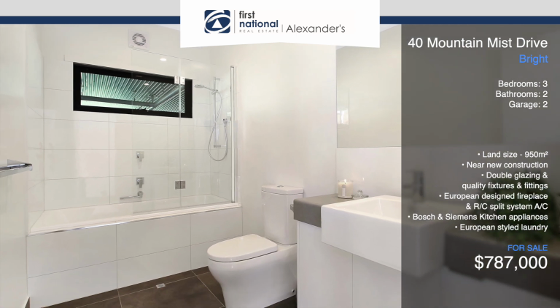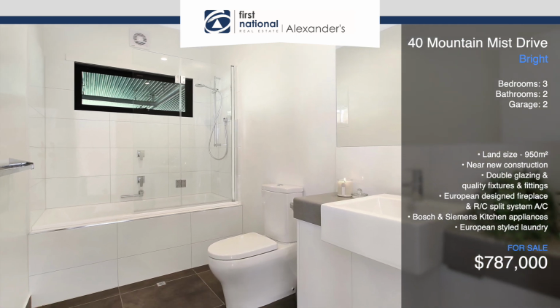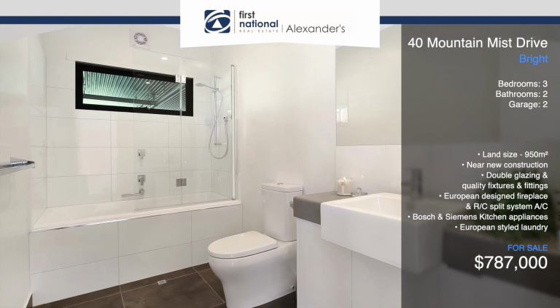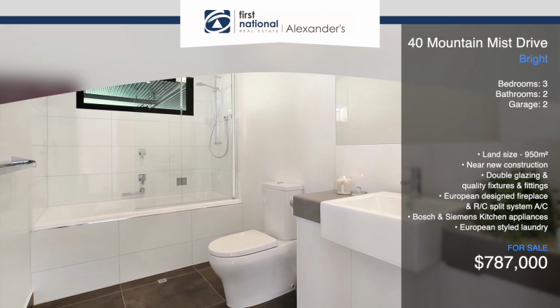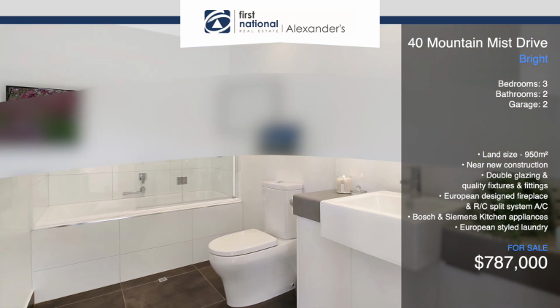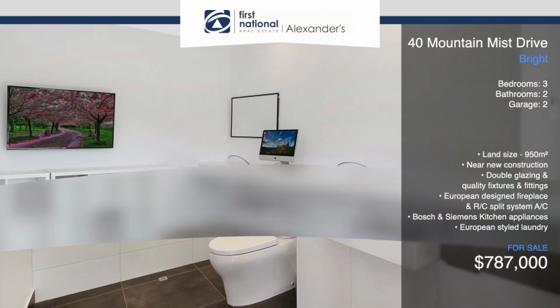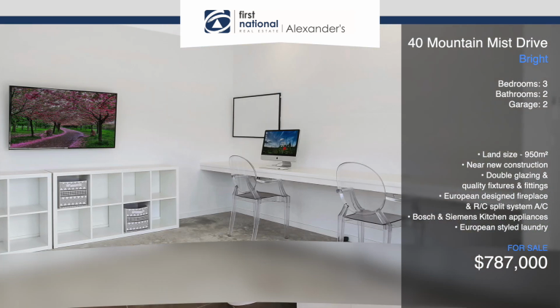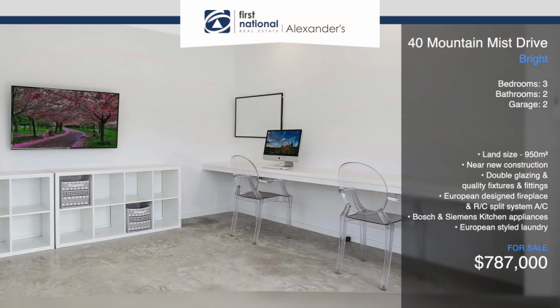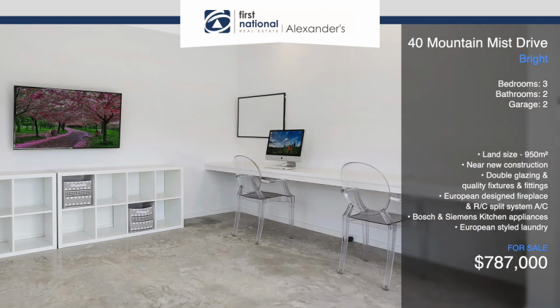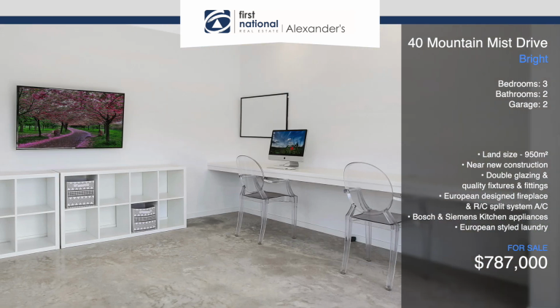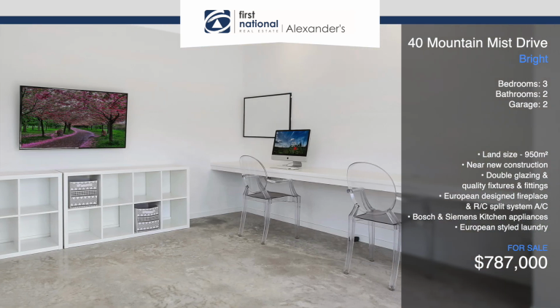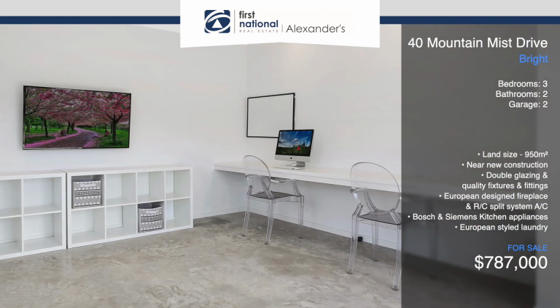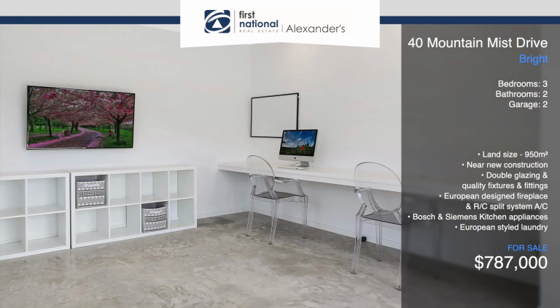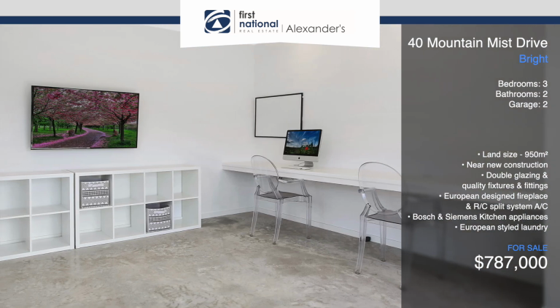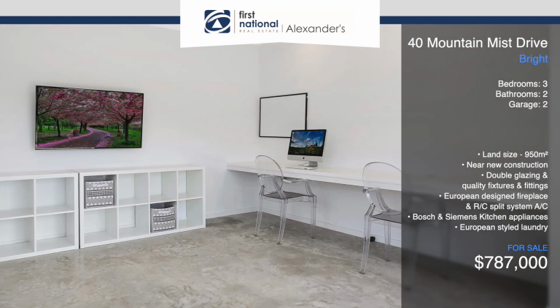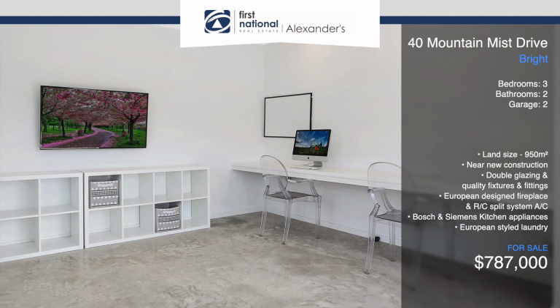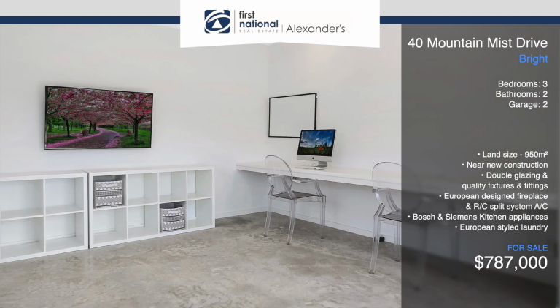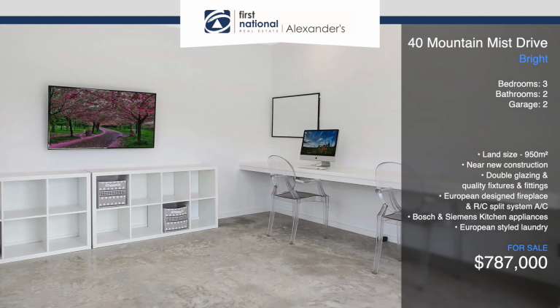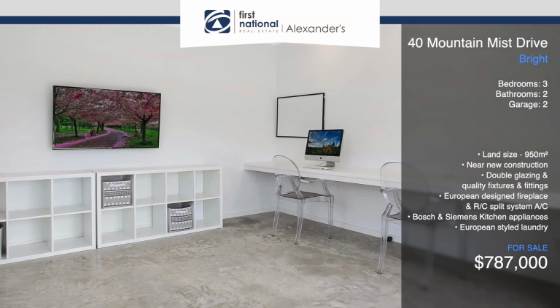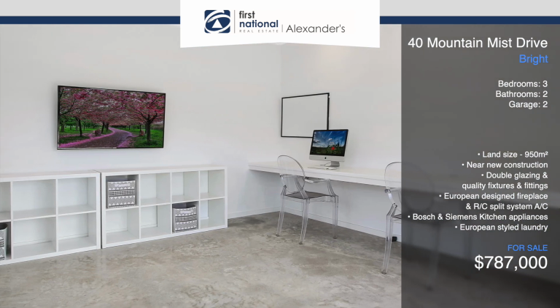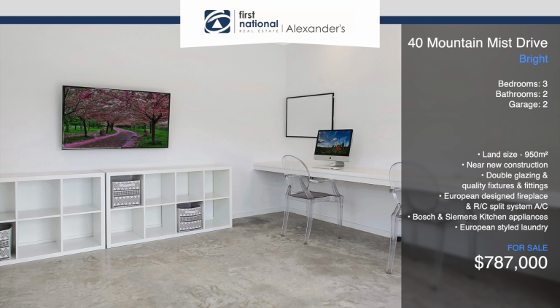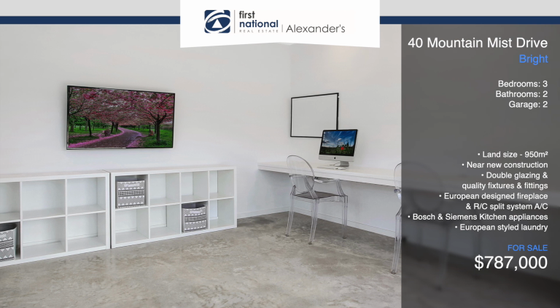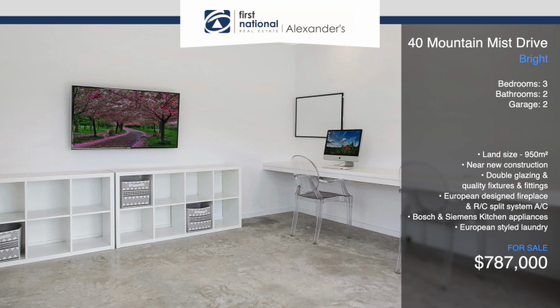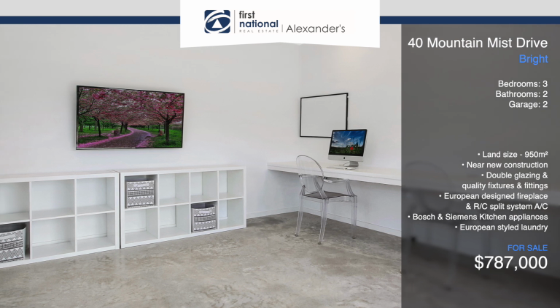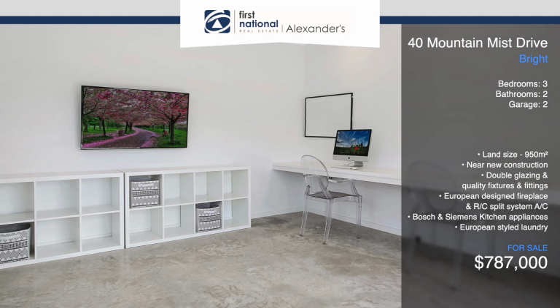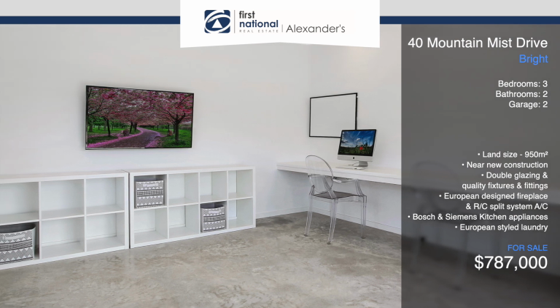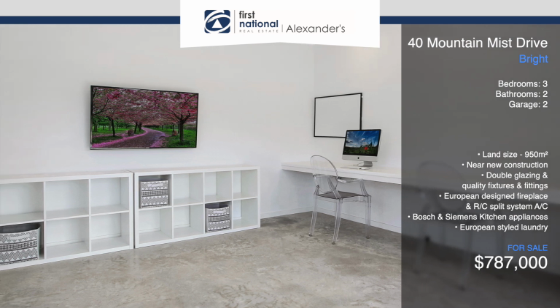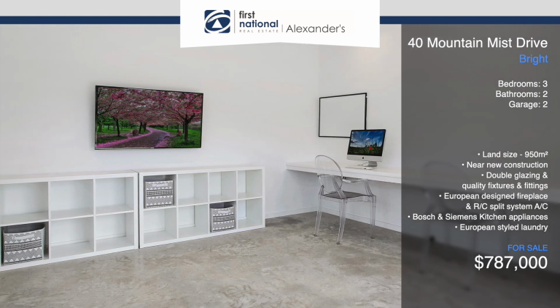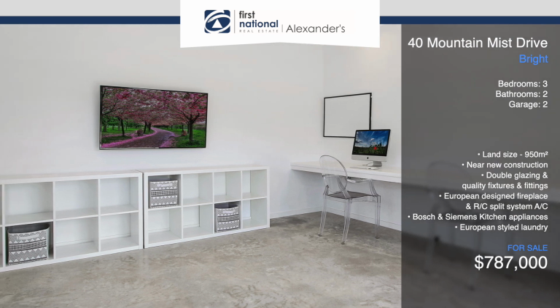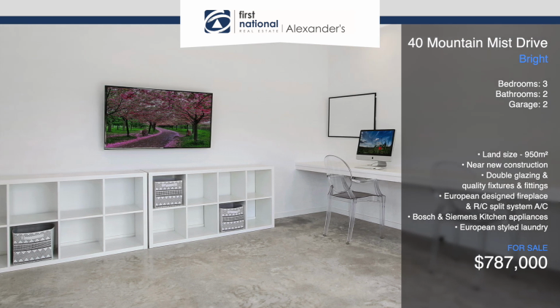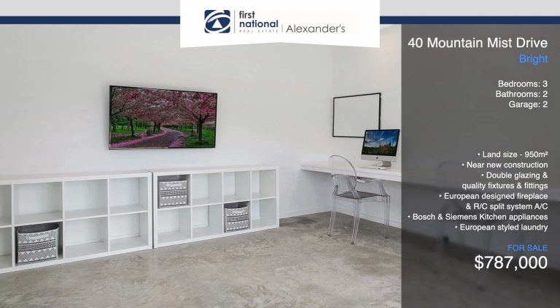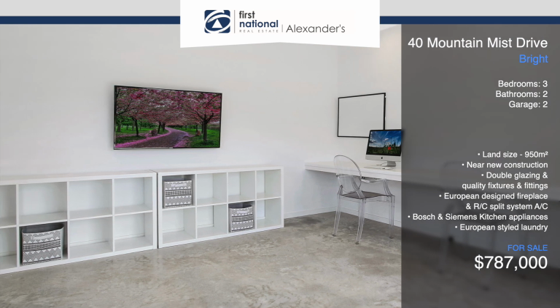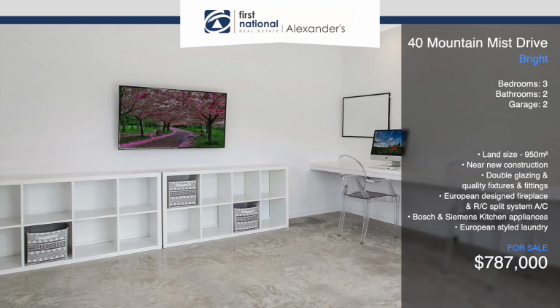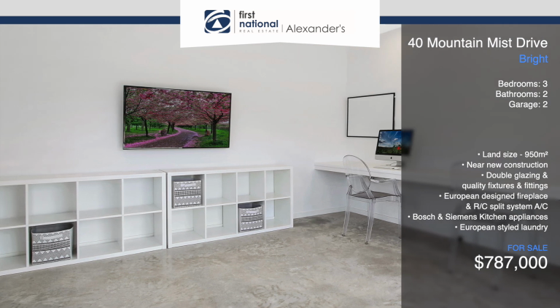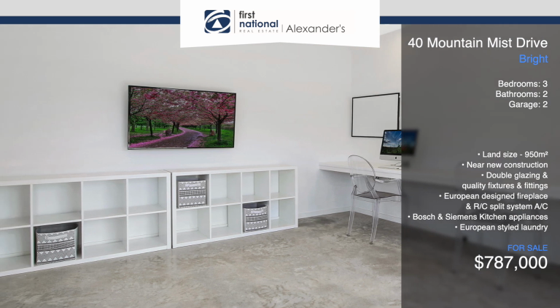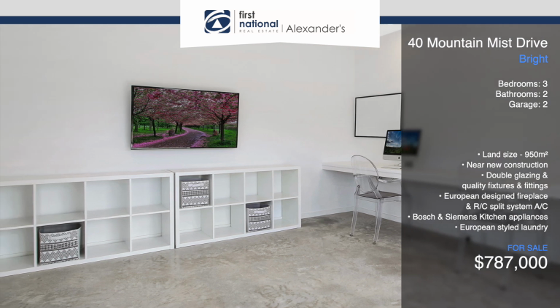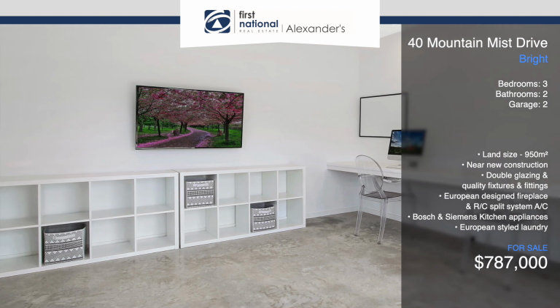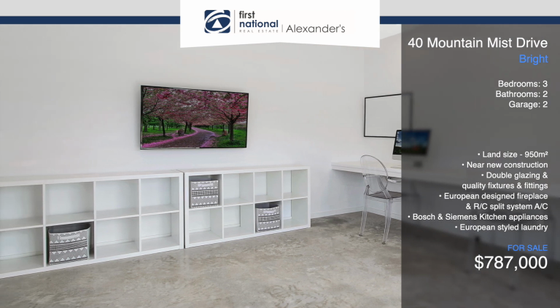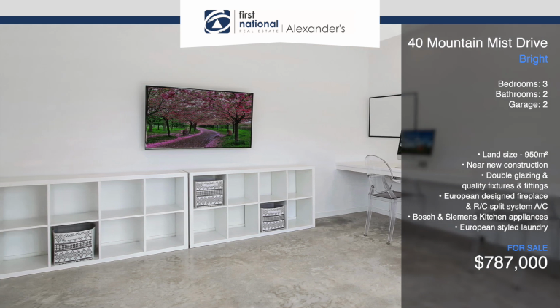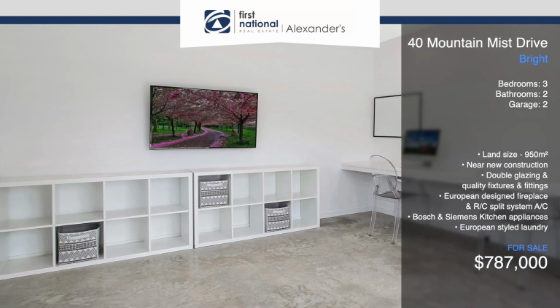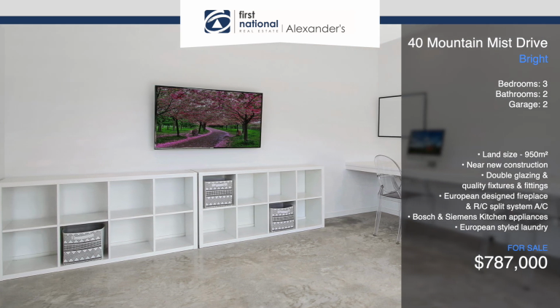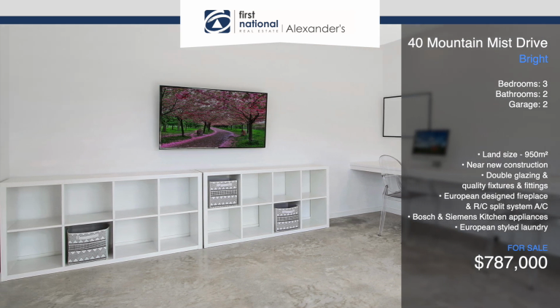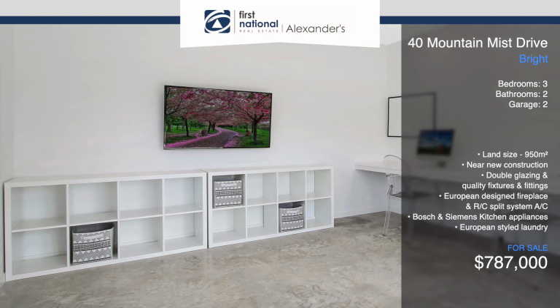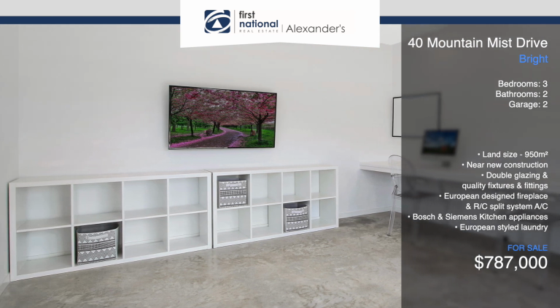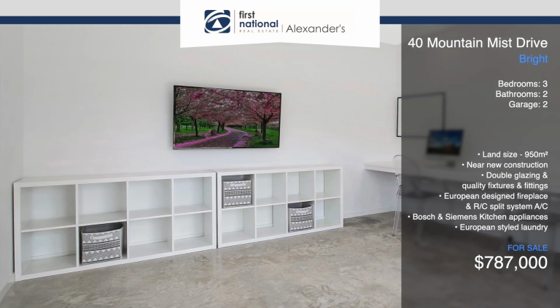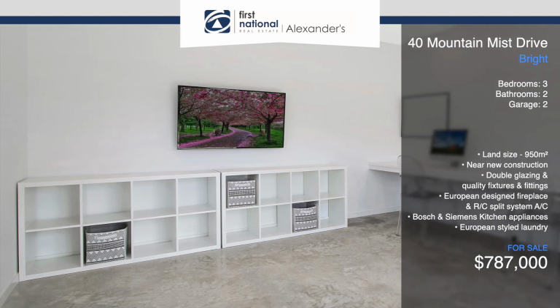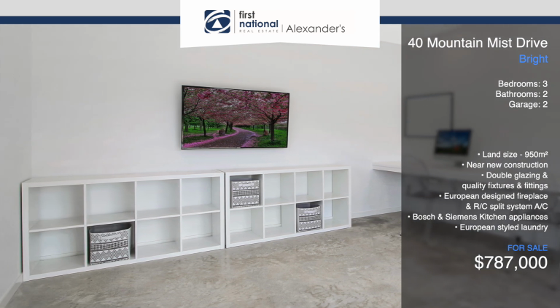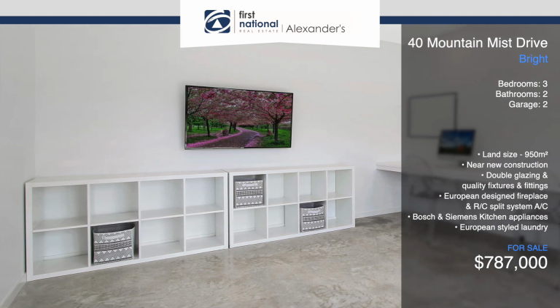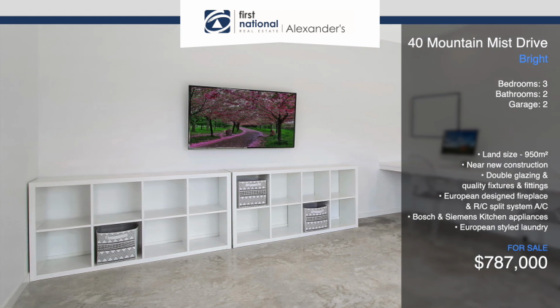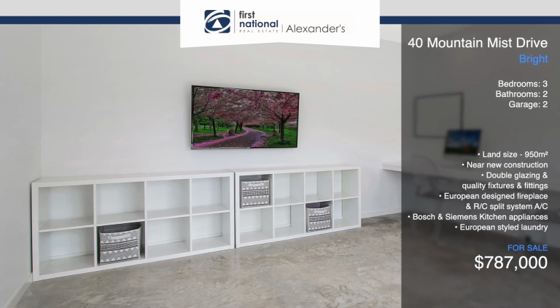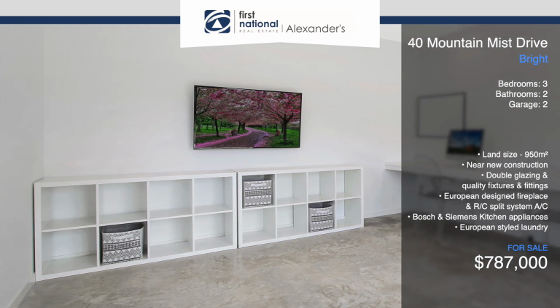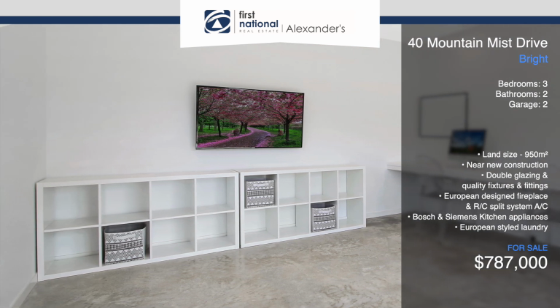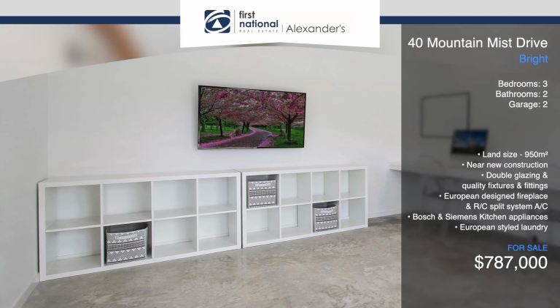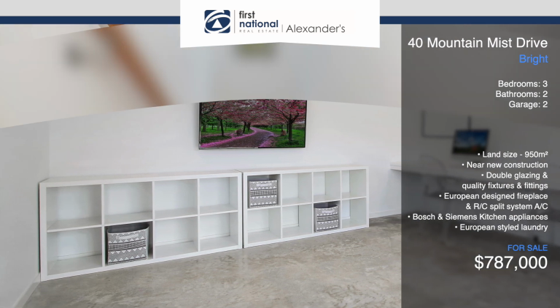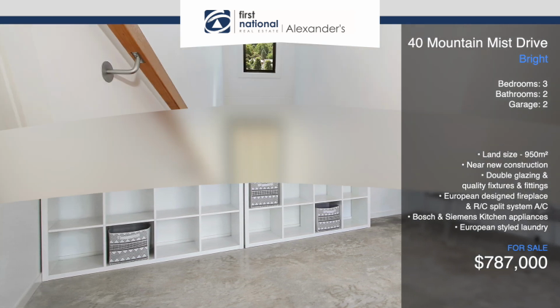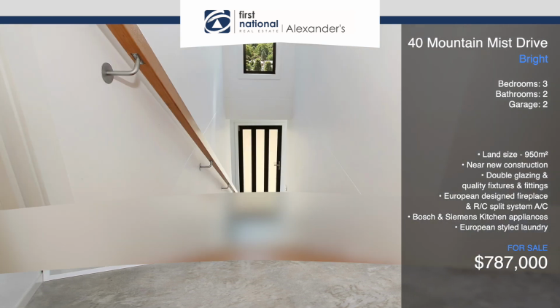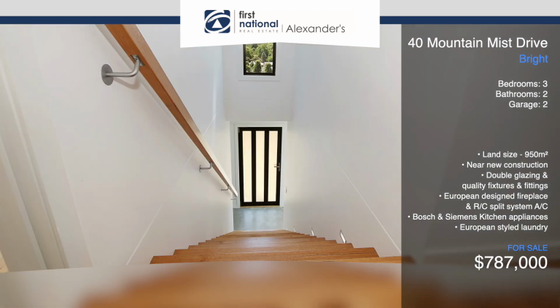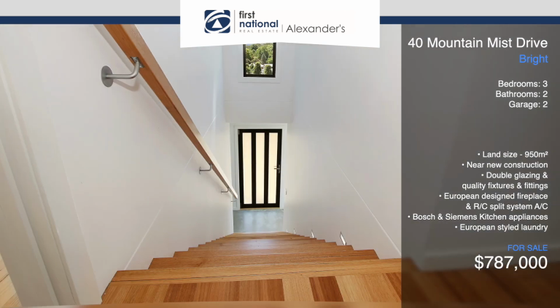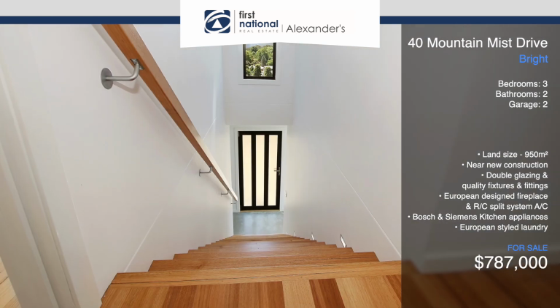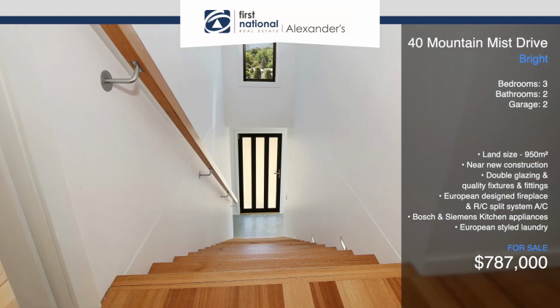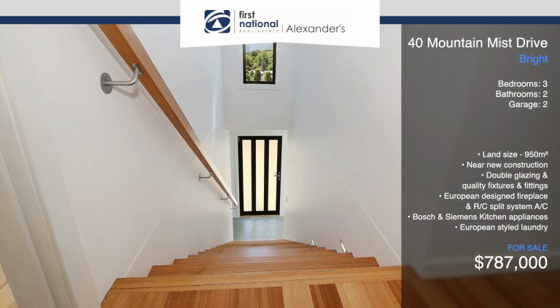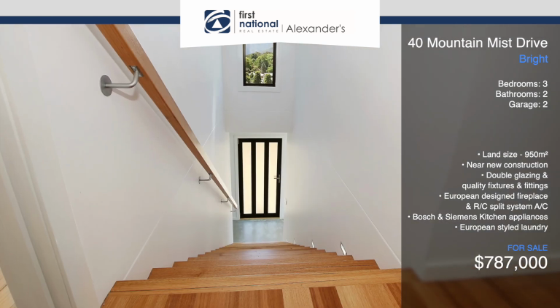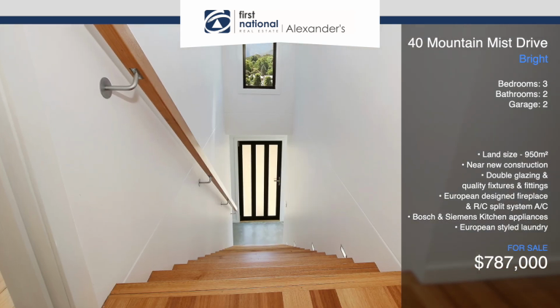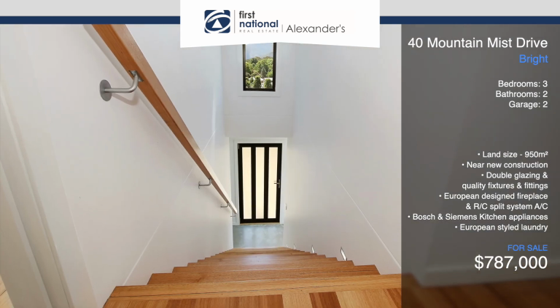The downstairs level includes the home's main bathroom, bedrooms two and three, plus a spacious multi-purpose room which could be utilized as additional living space, a fourth bedroom, or home office.